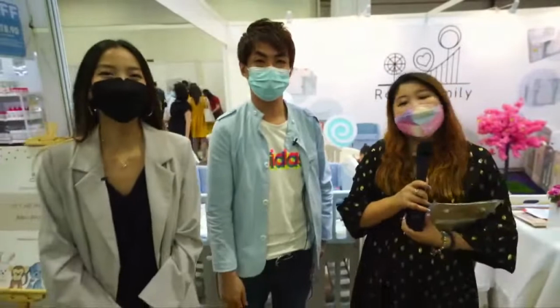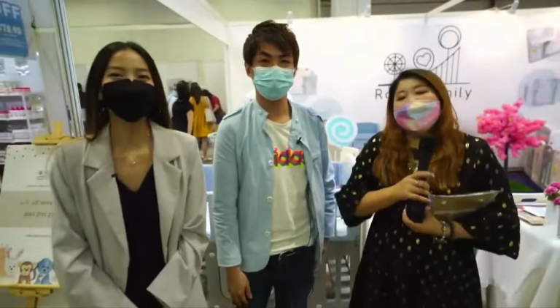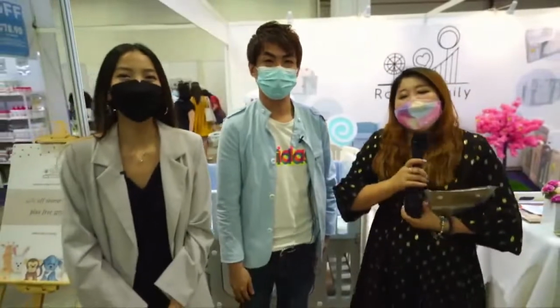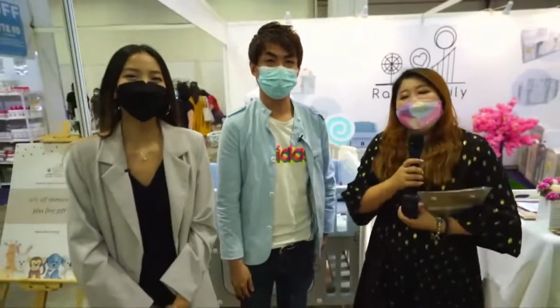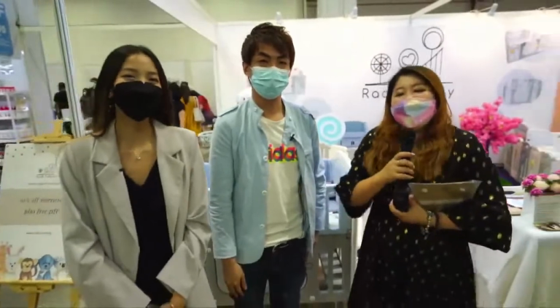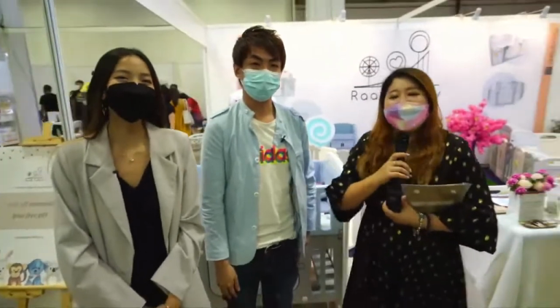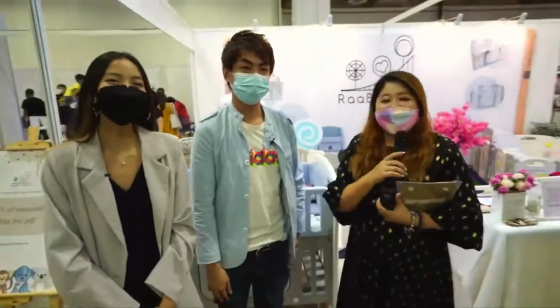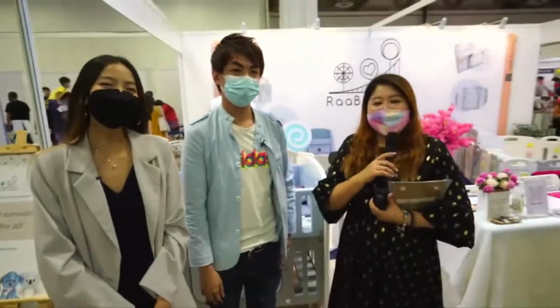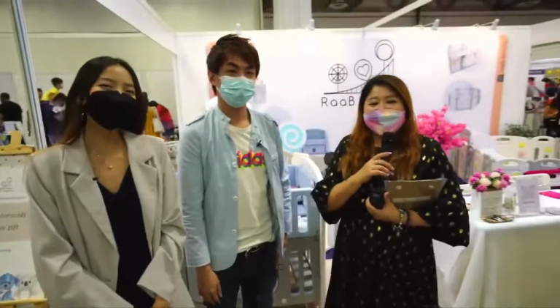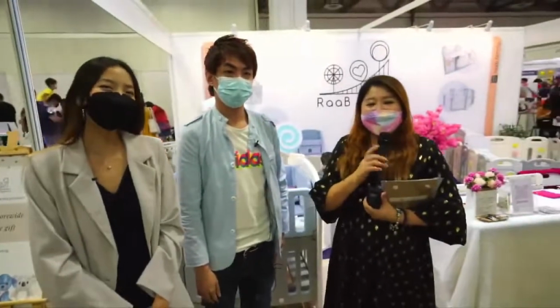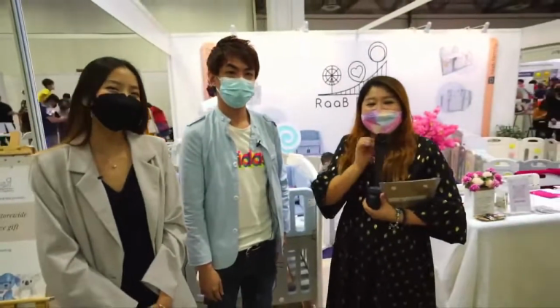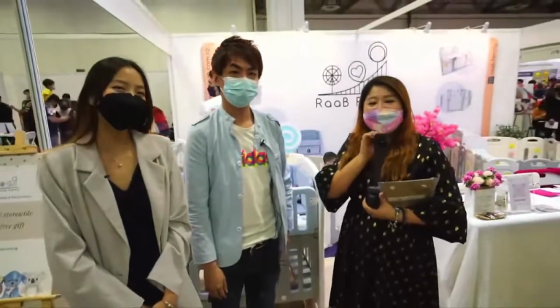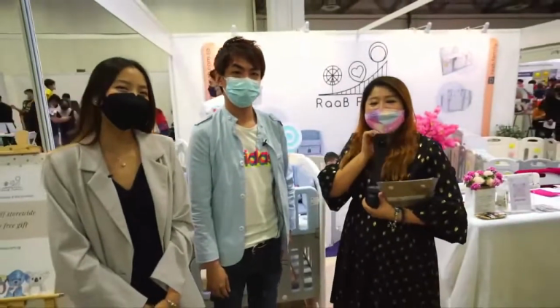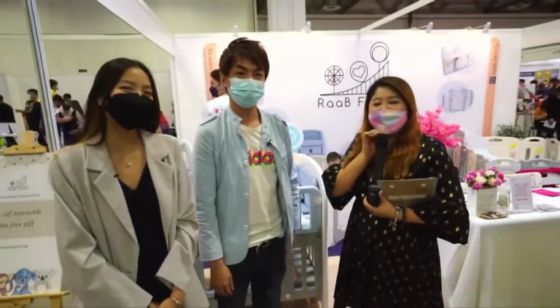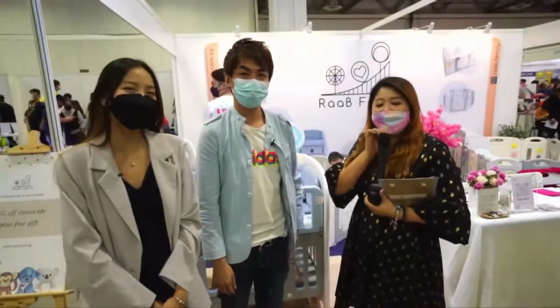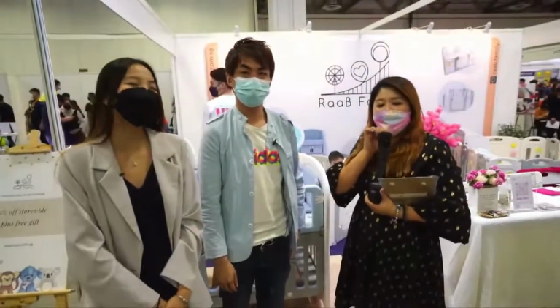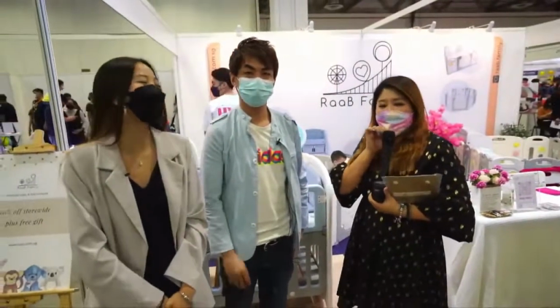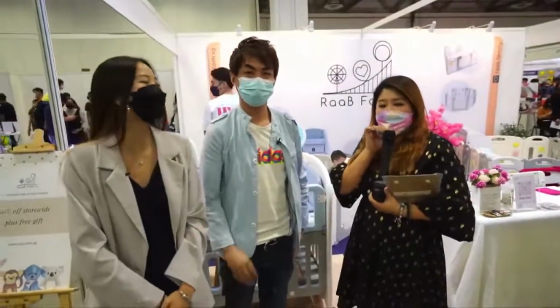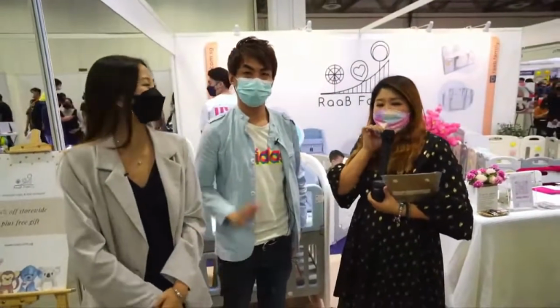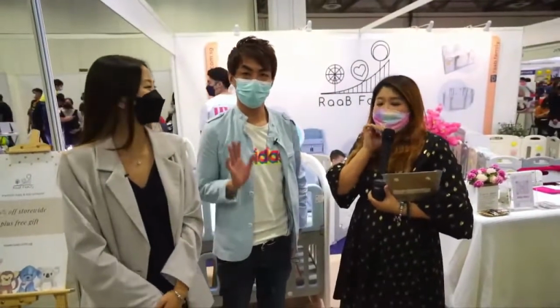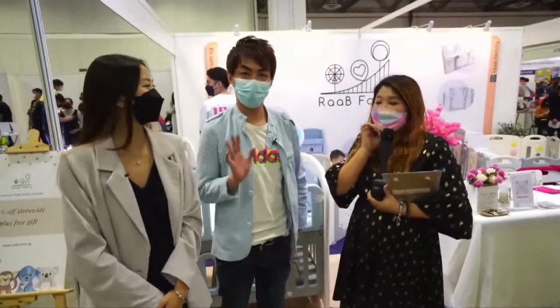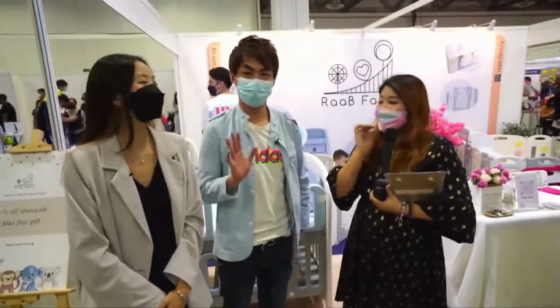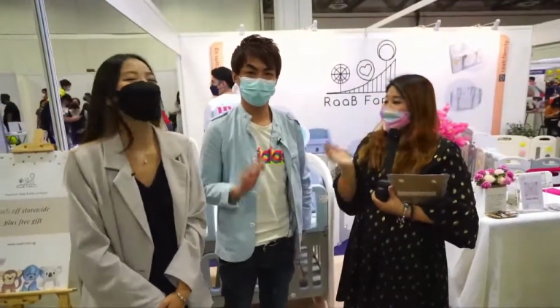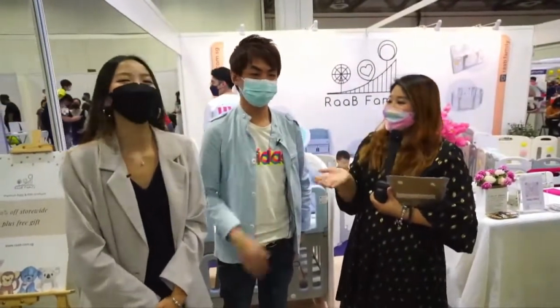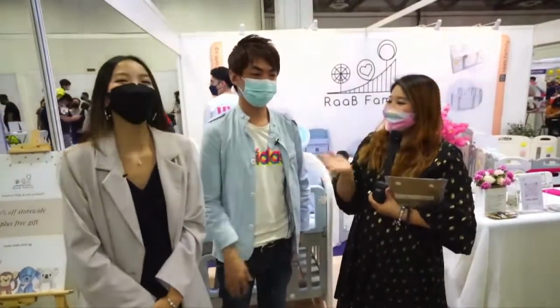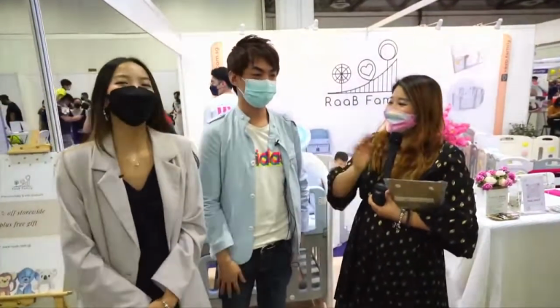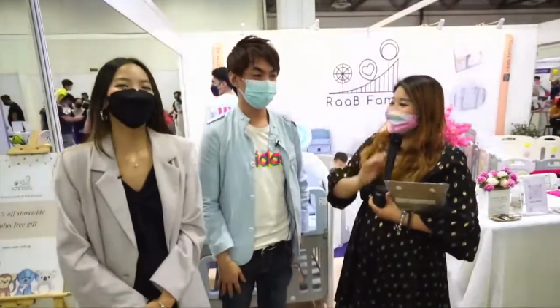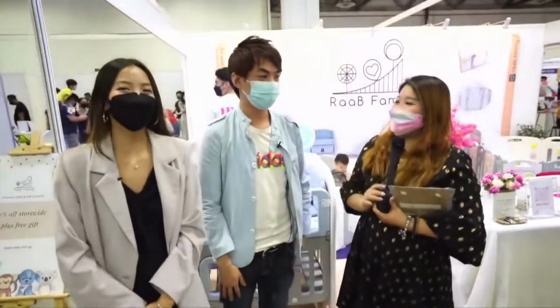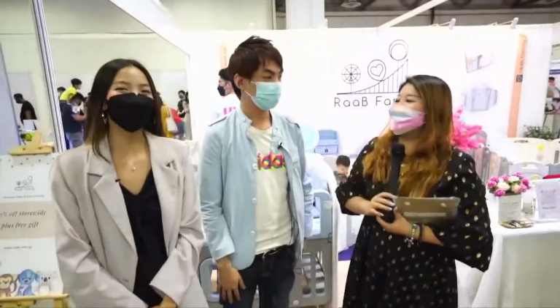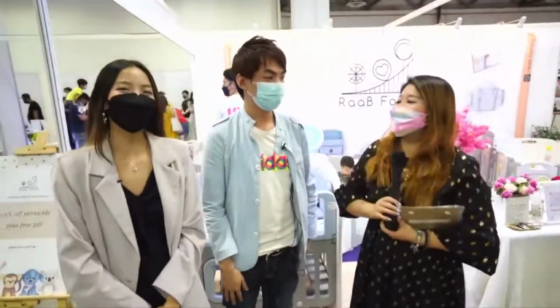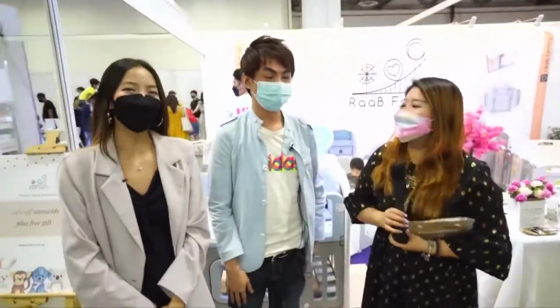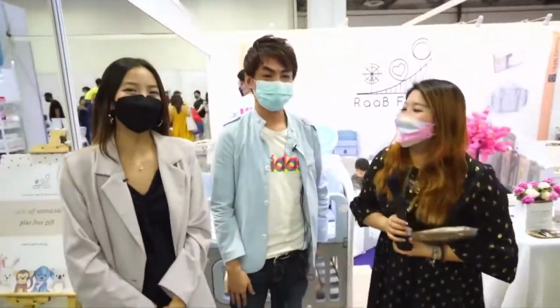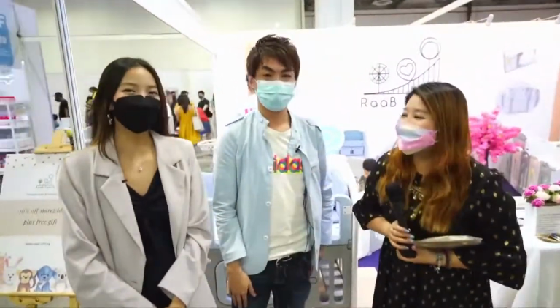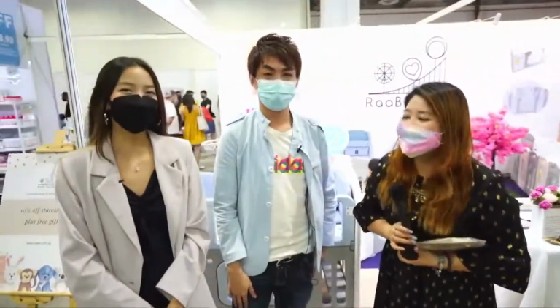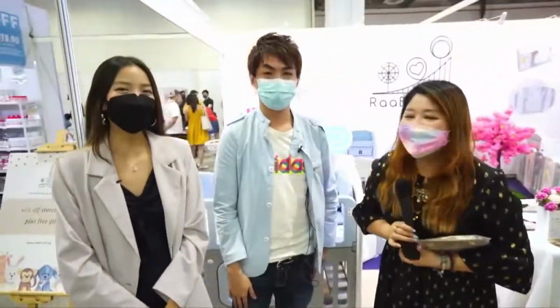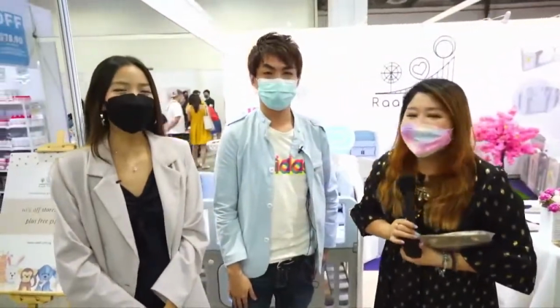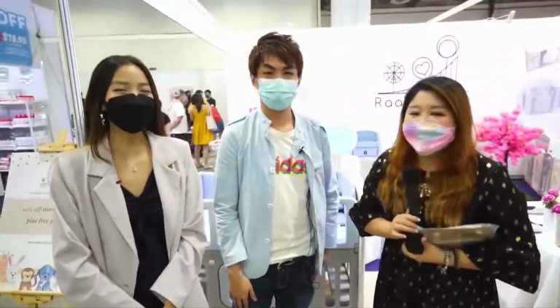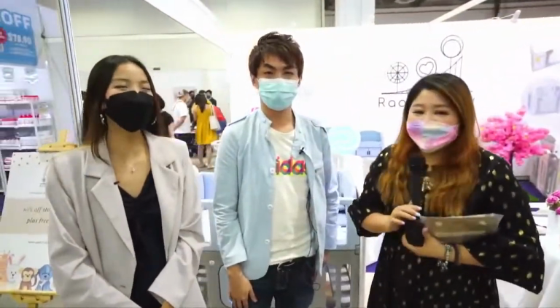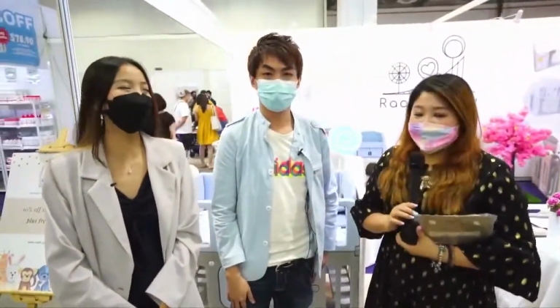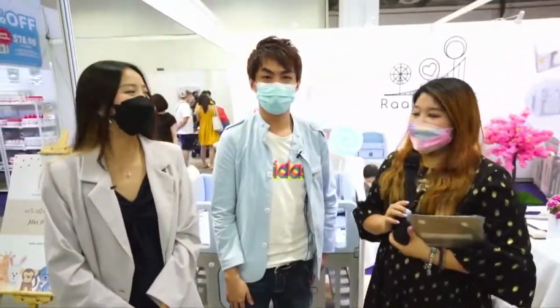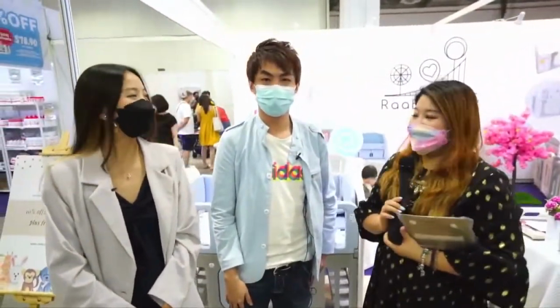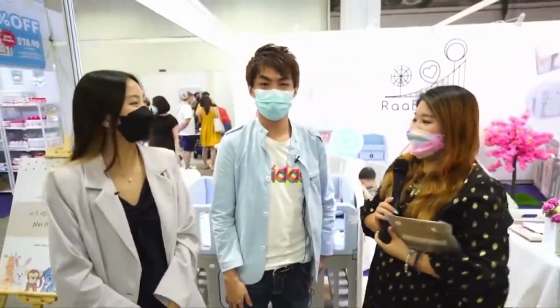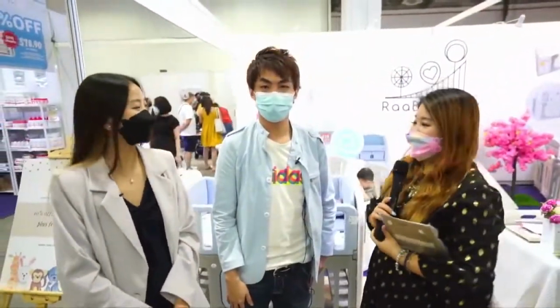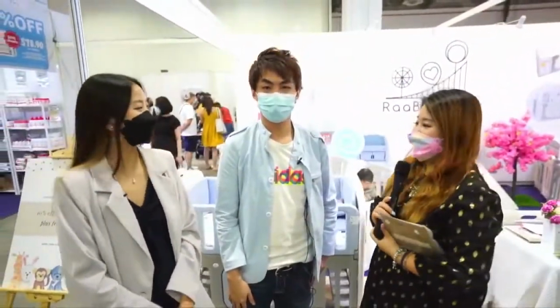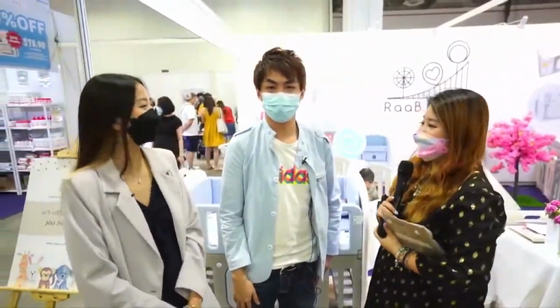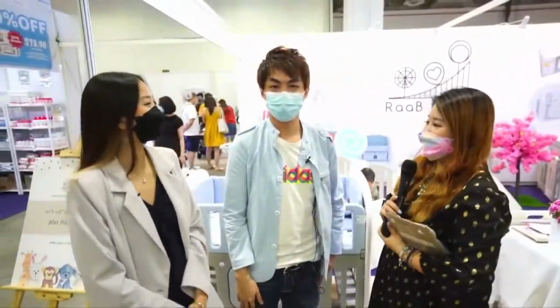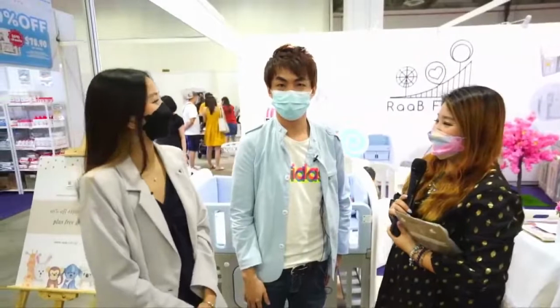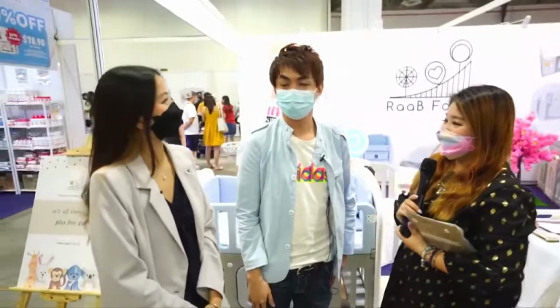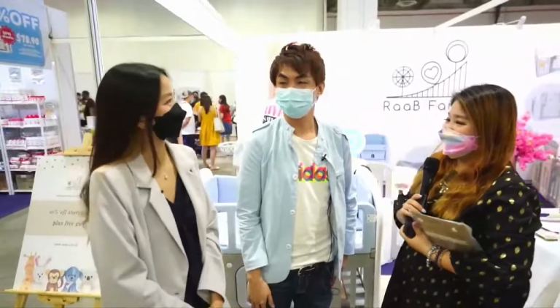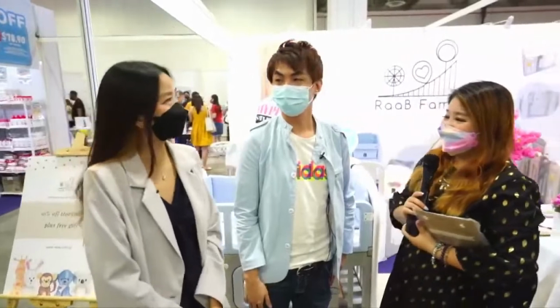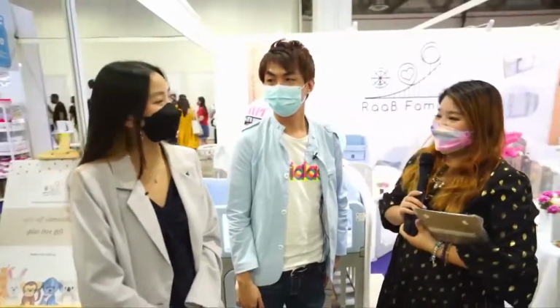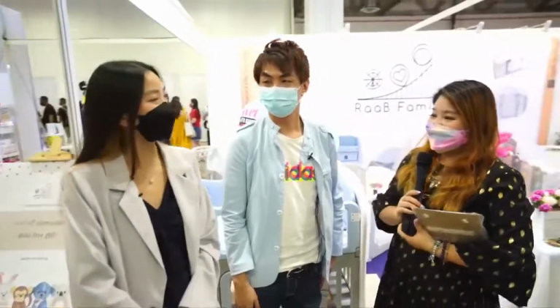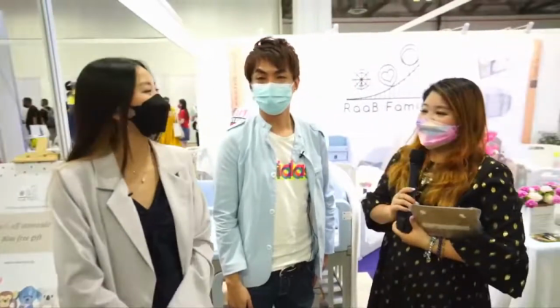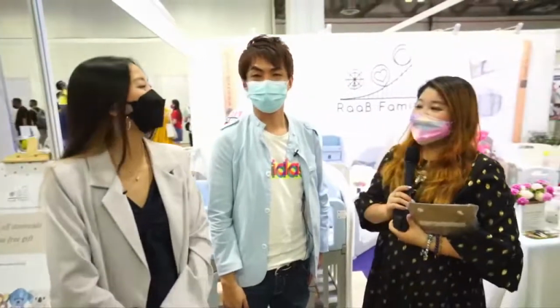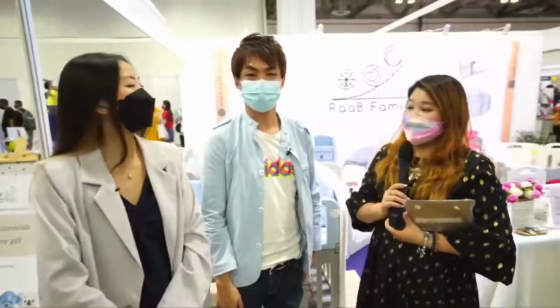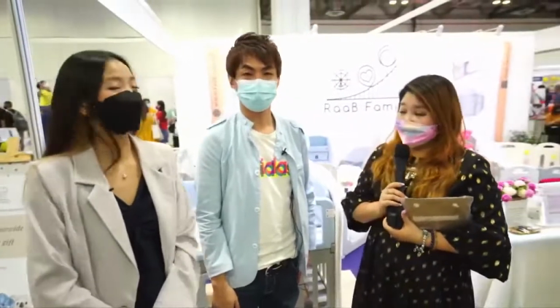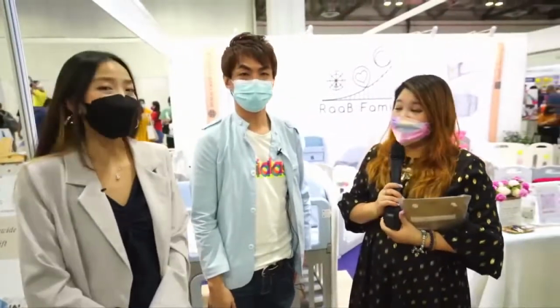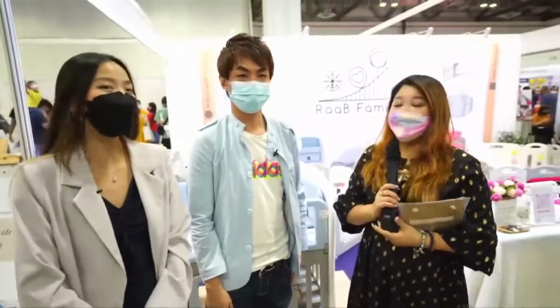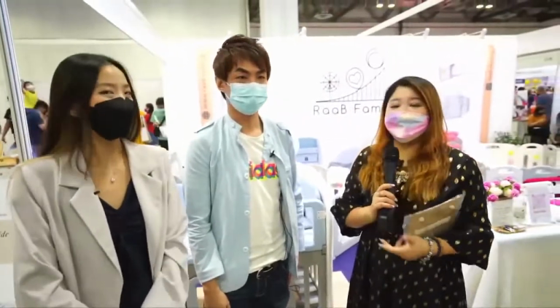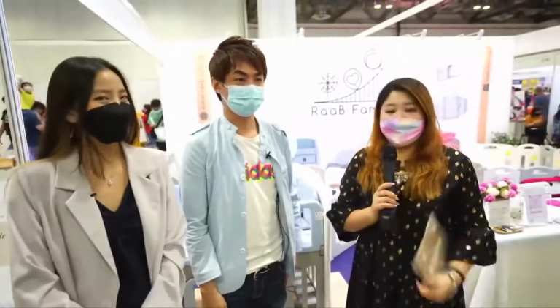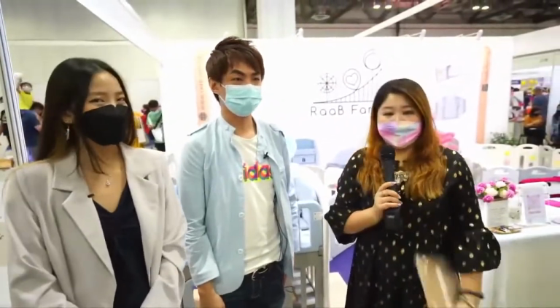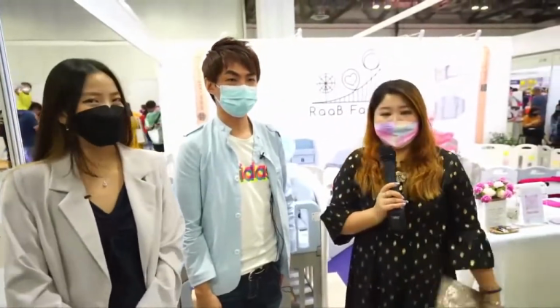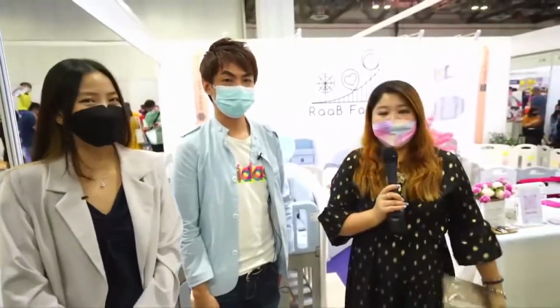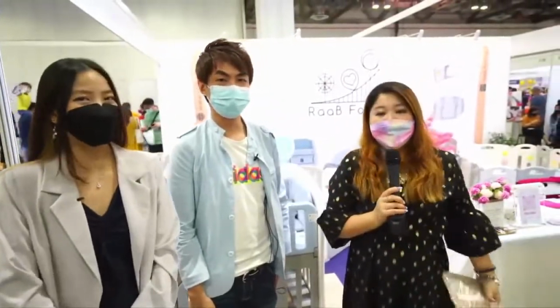Hello everyone. My name is Angel. My name is Keris. And now we are here with Douglas at Red Family.